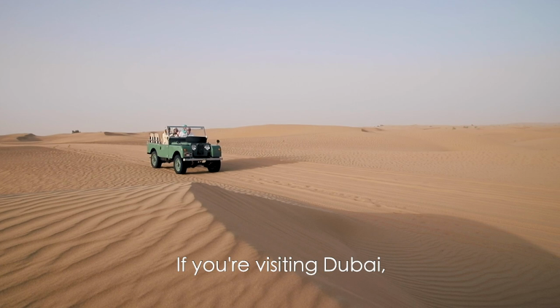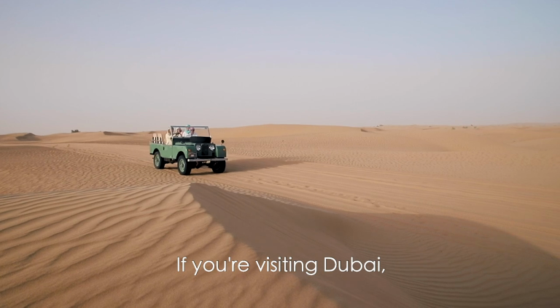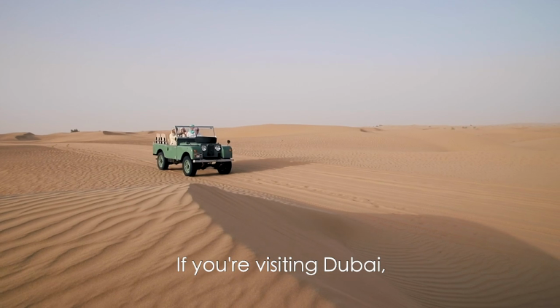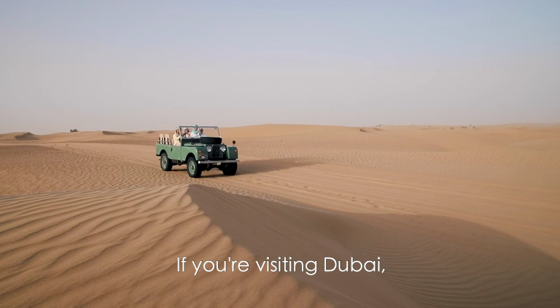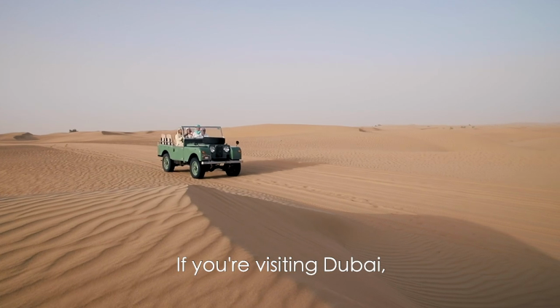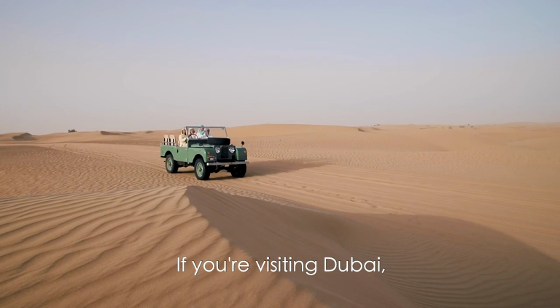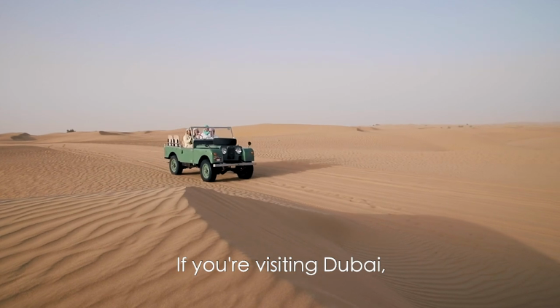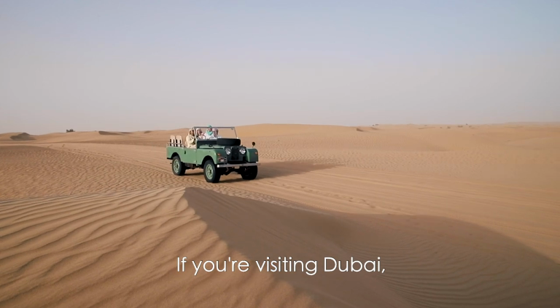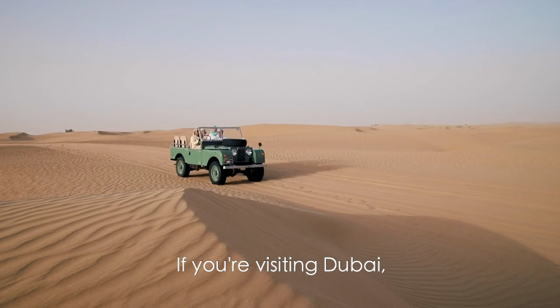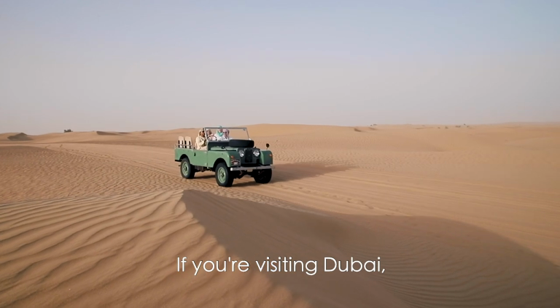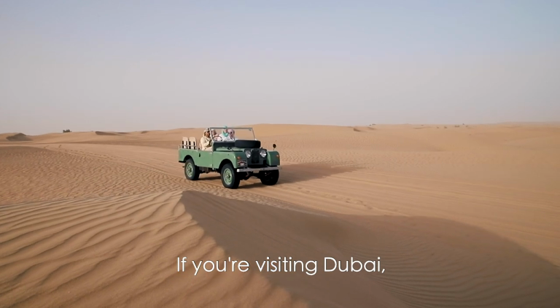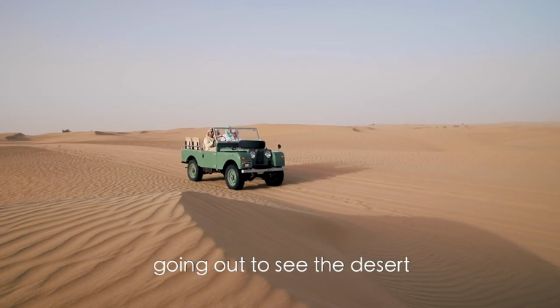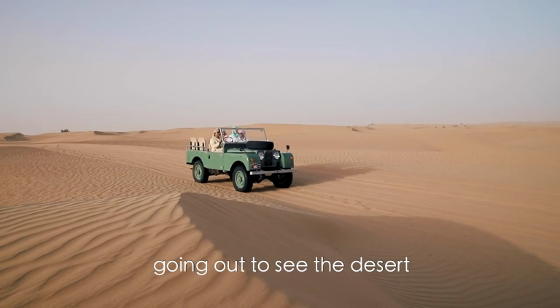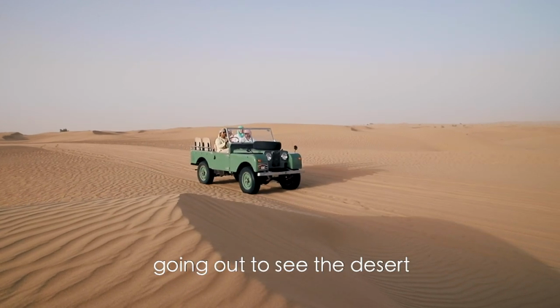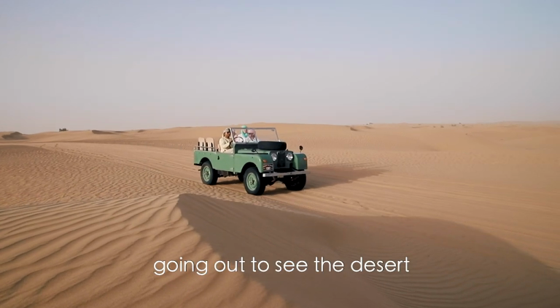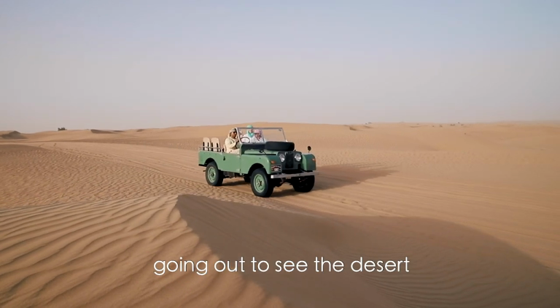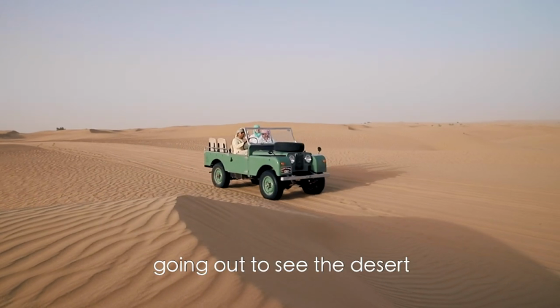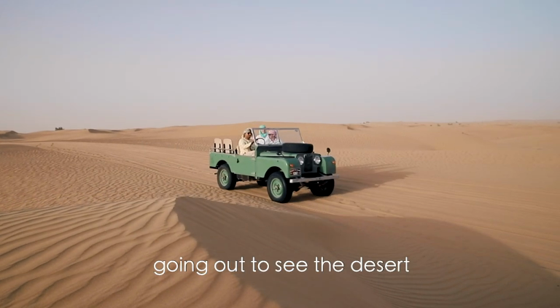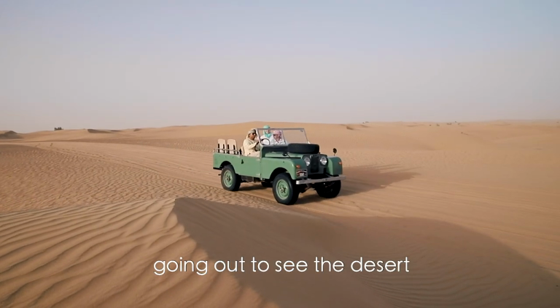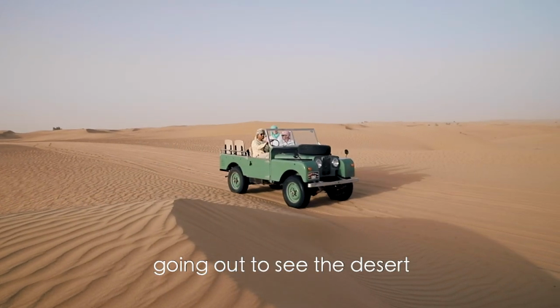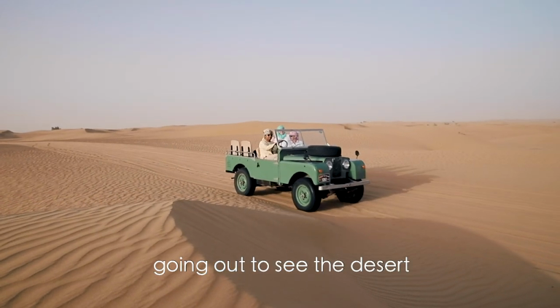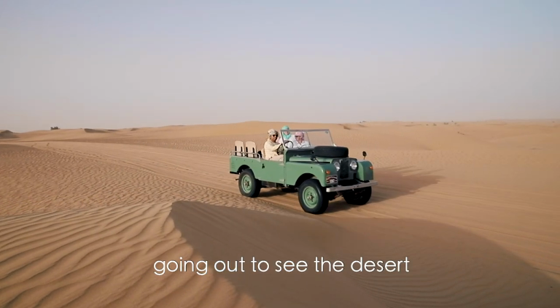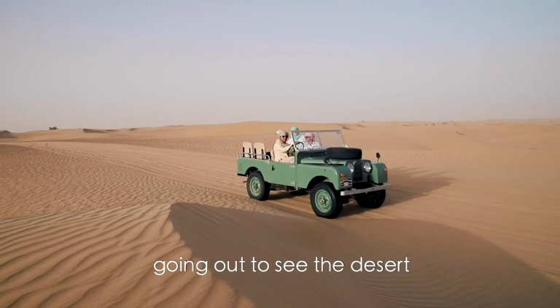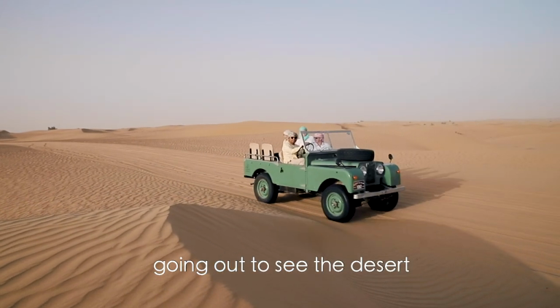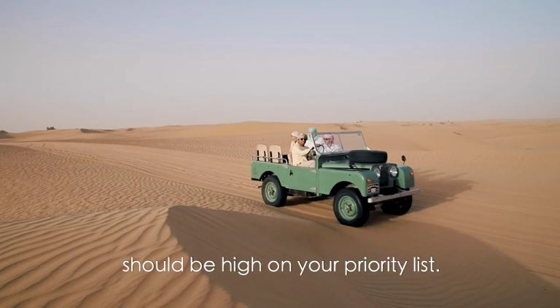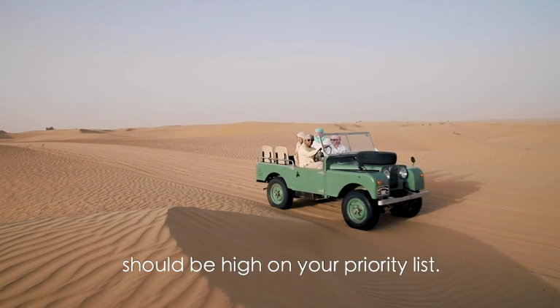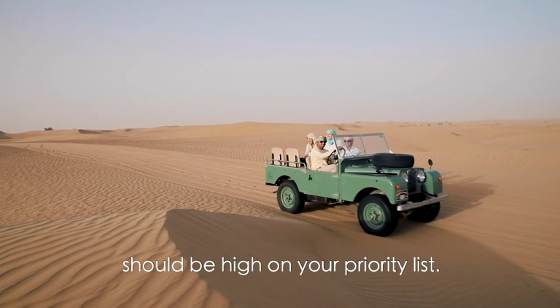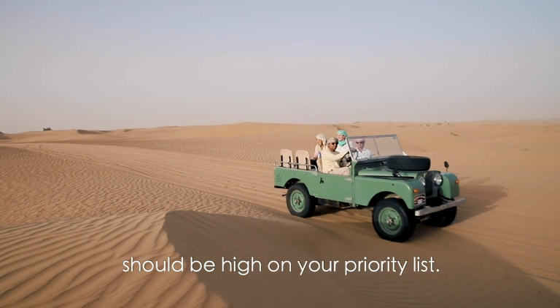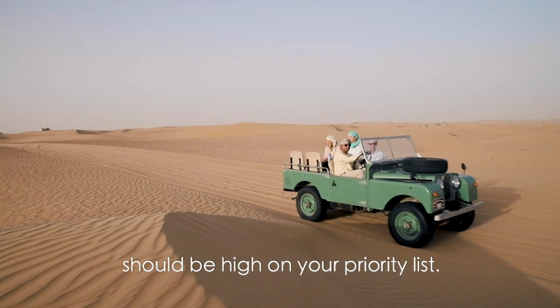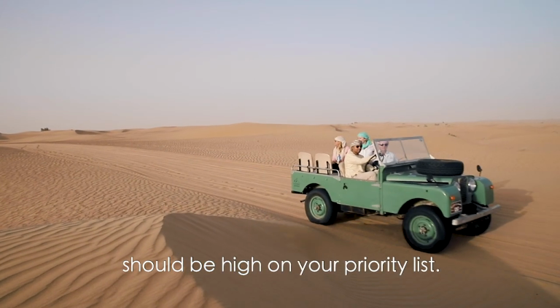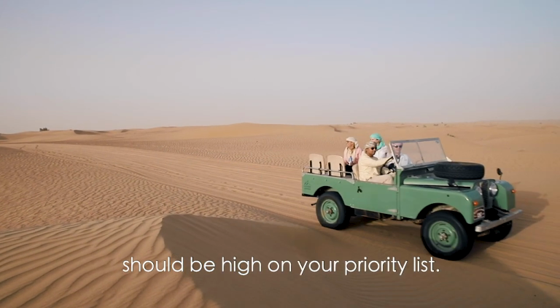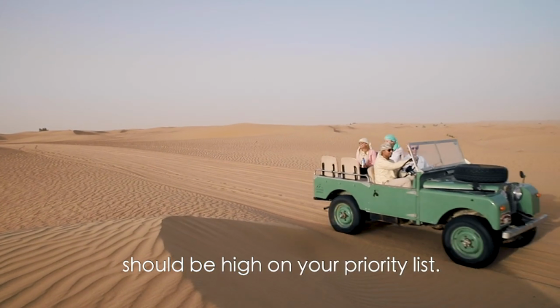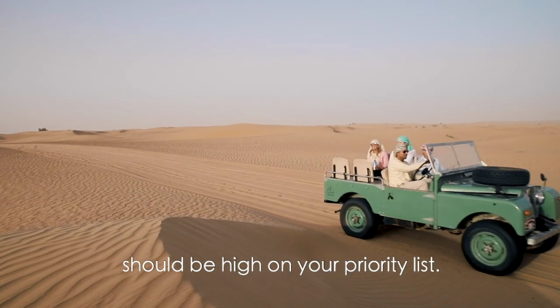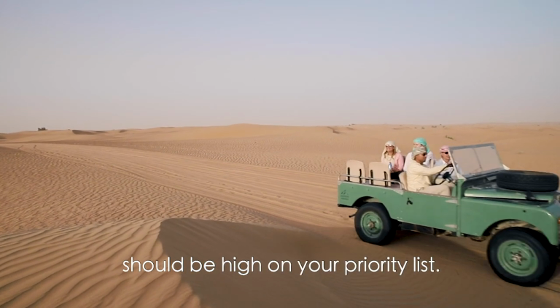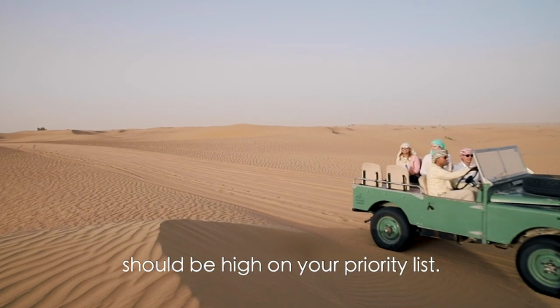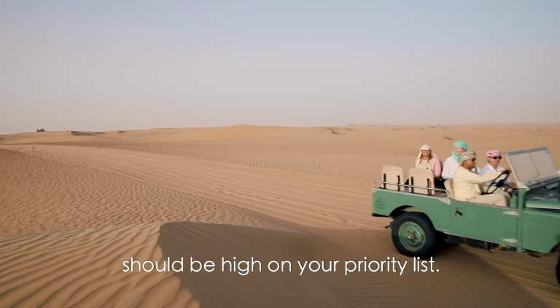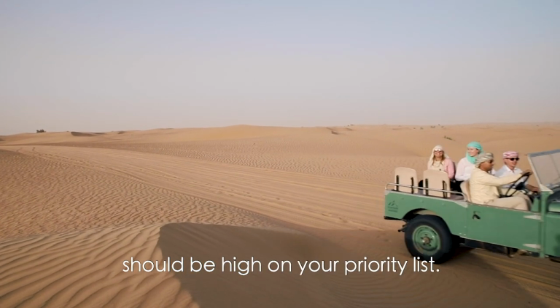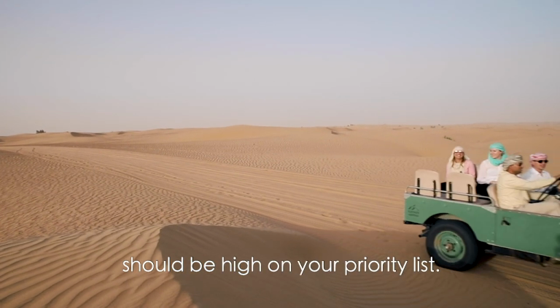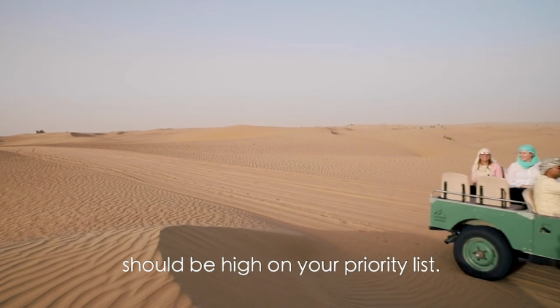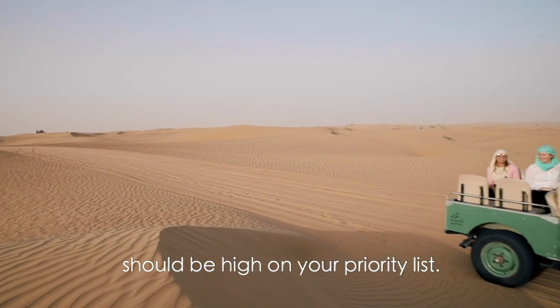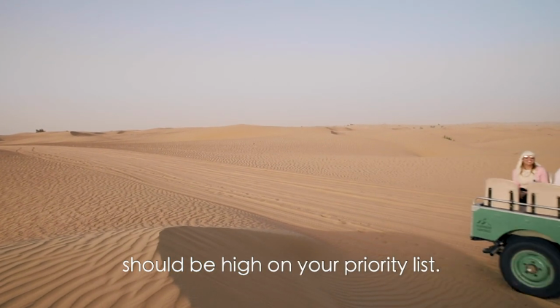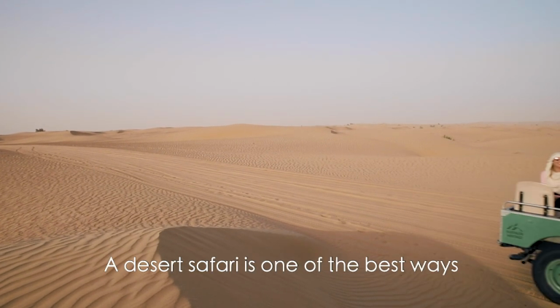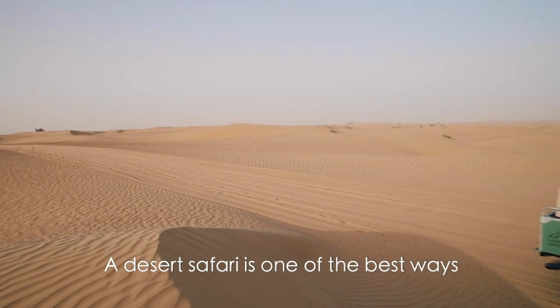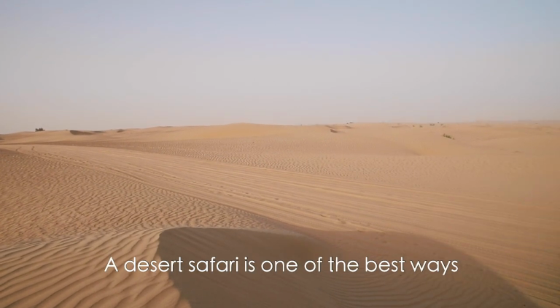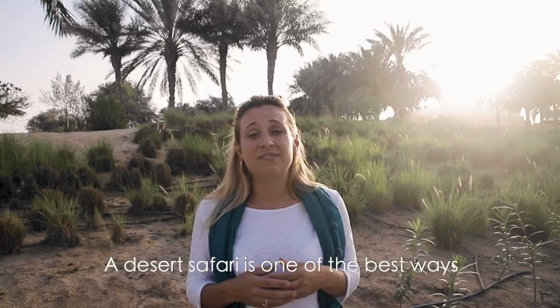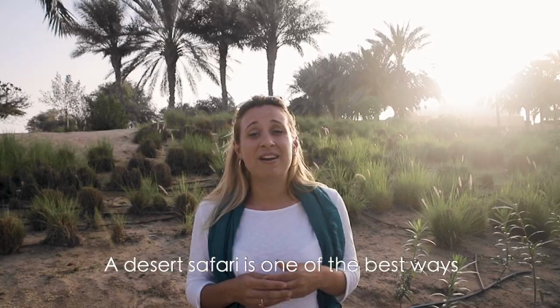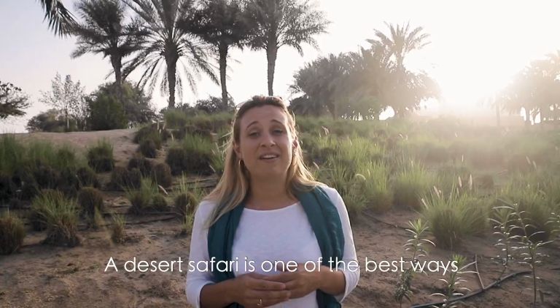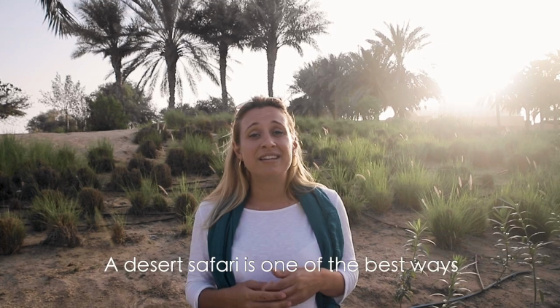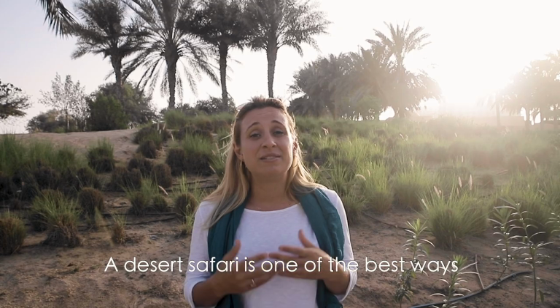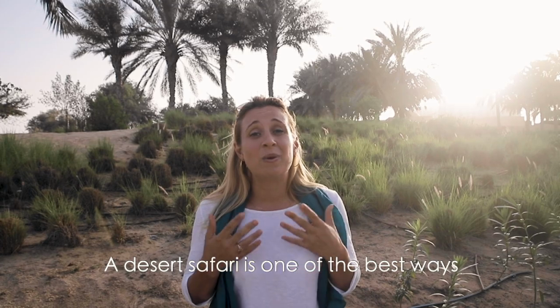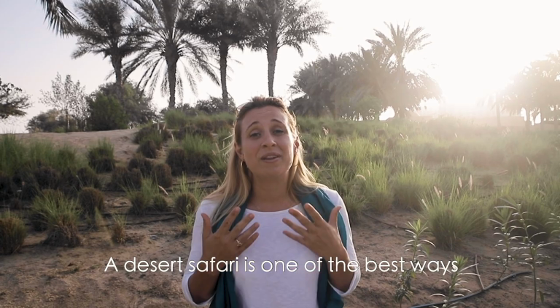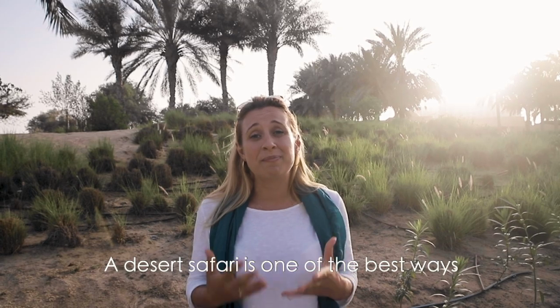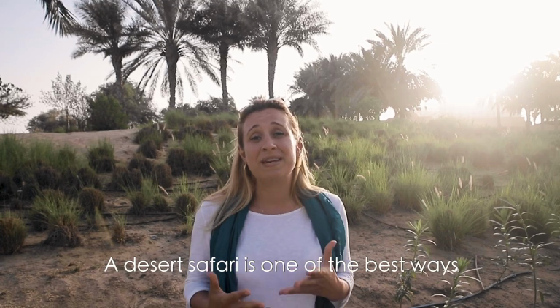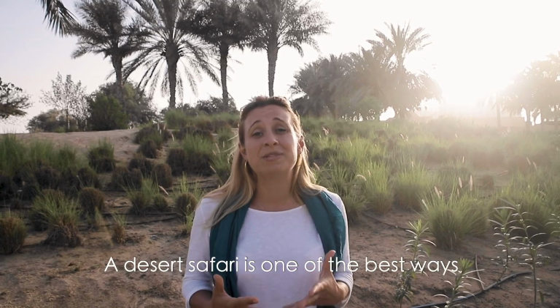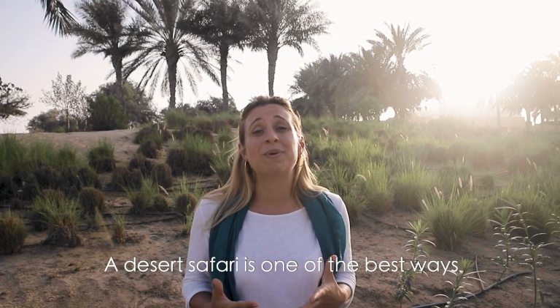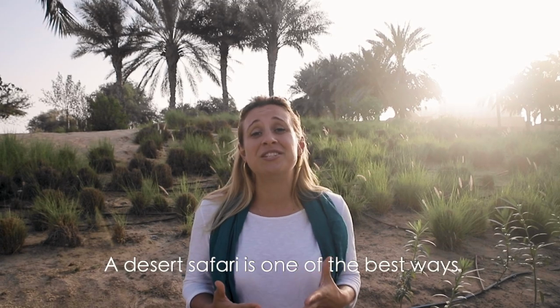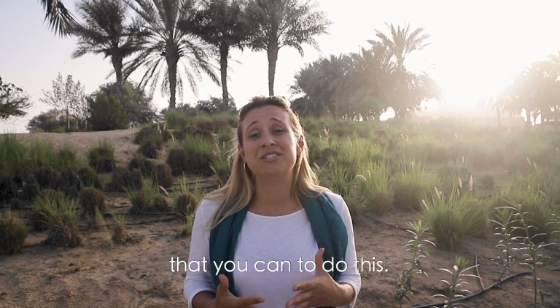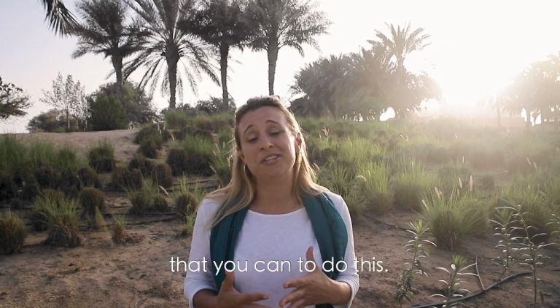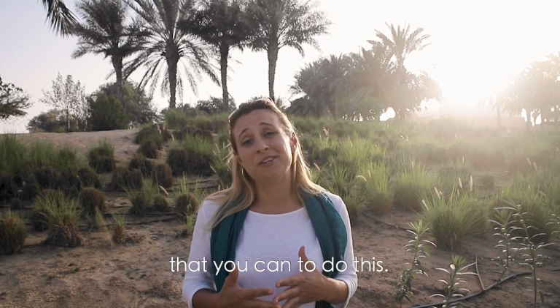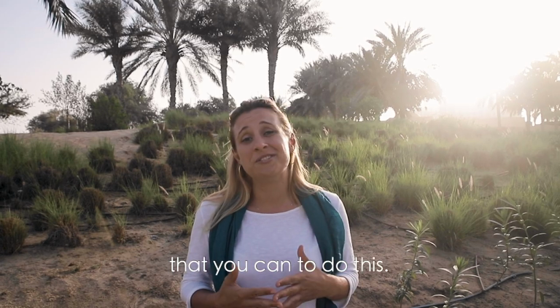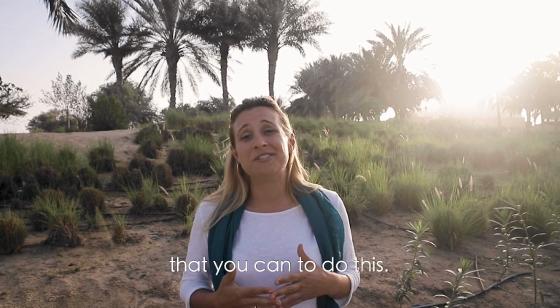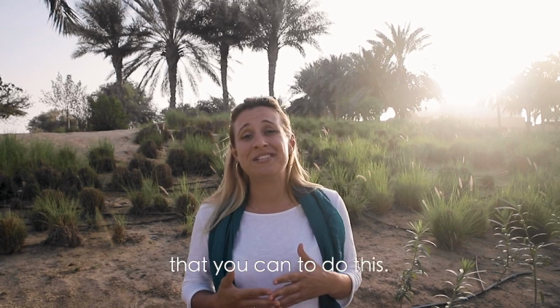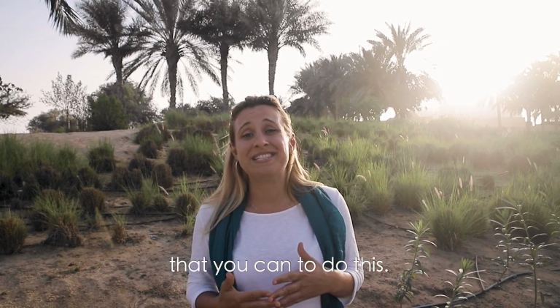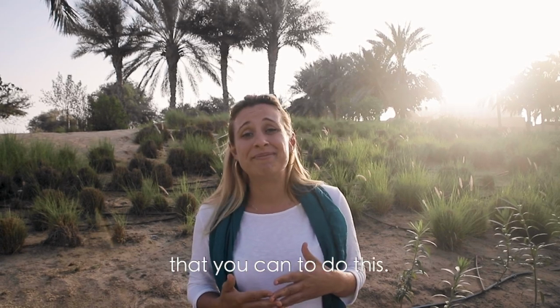If you're visiting Dubai, going out to see the desert should be high on your priority list. A desert safari is one of the best ways that you can do this.